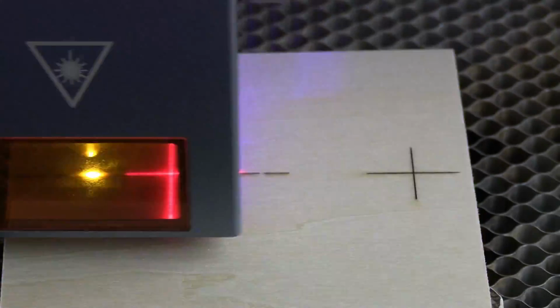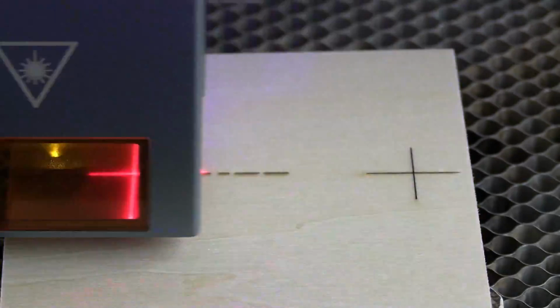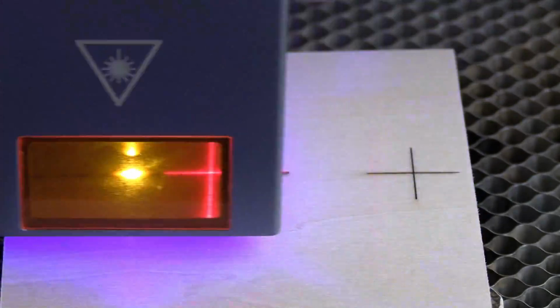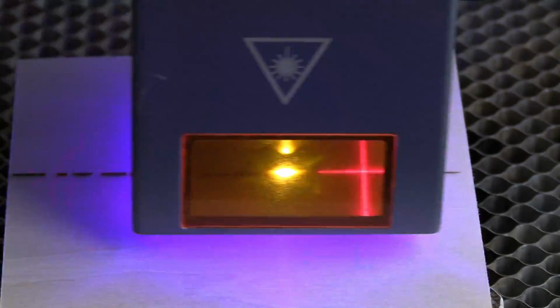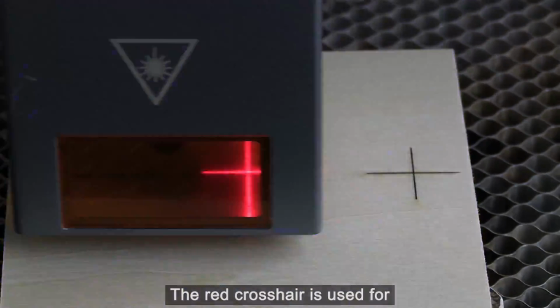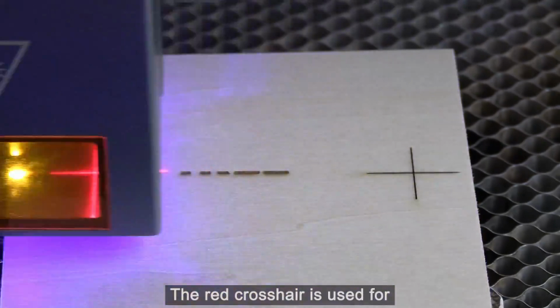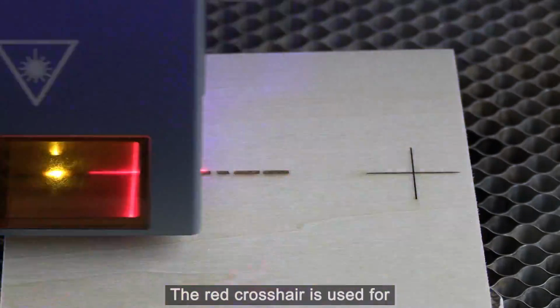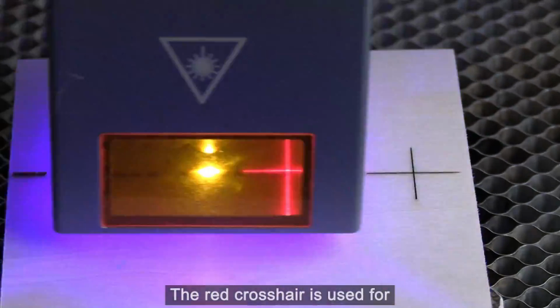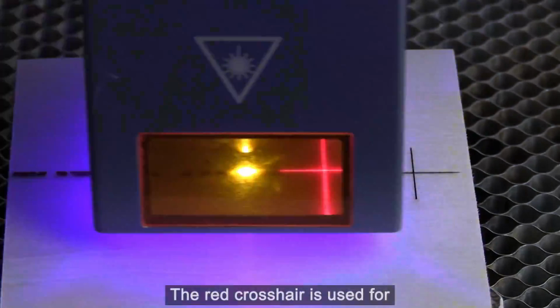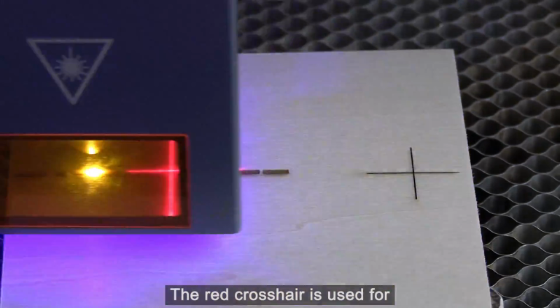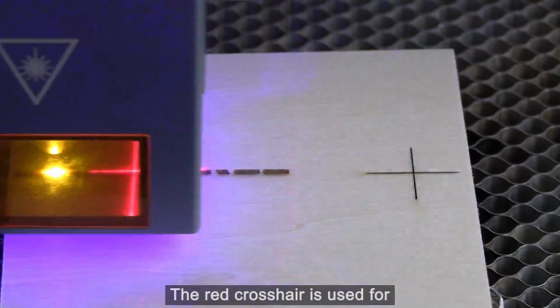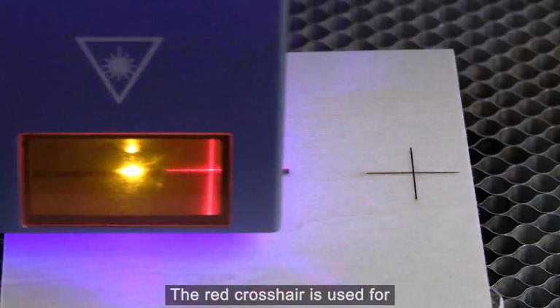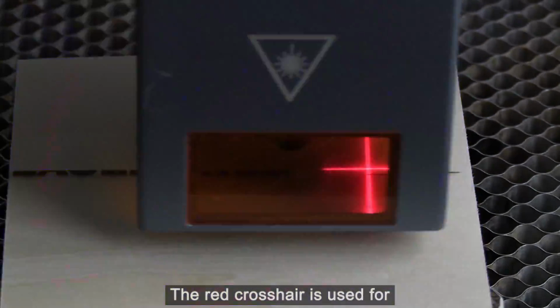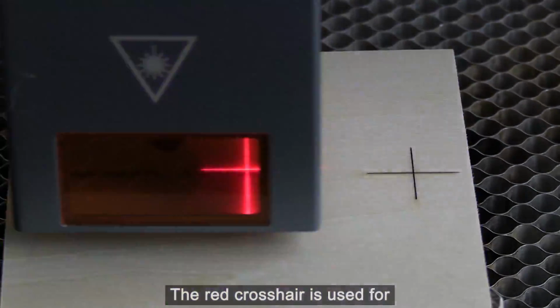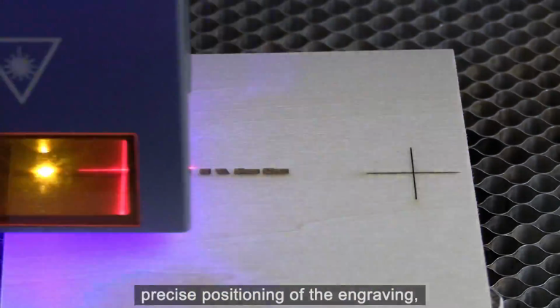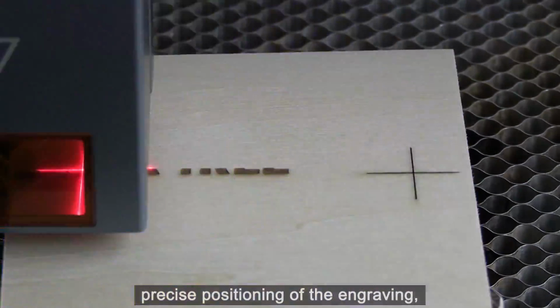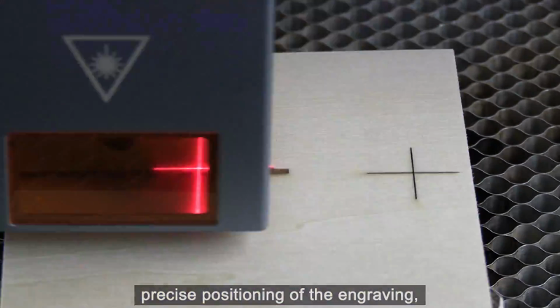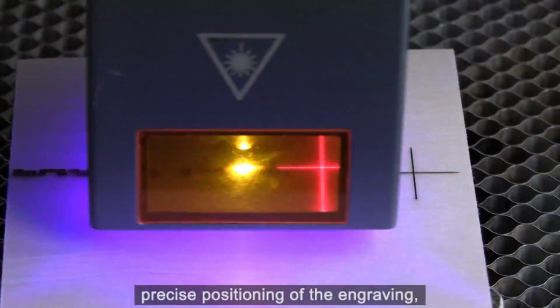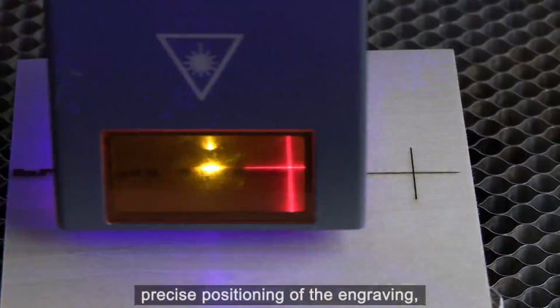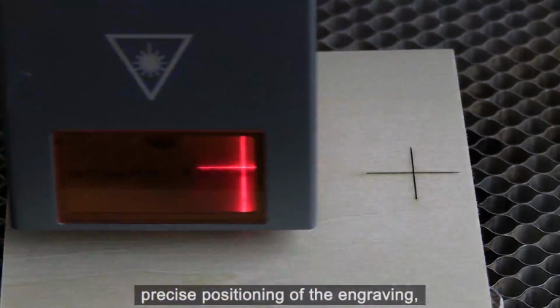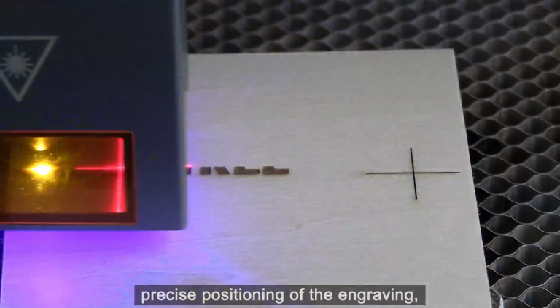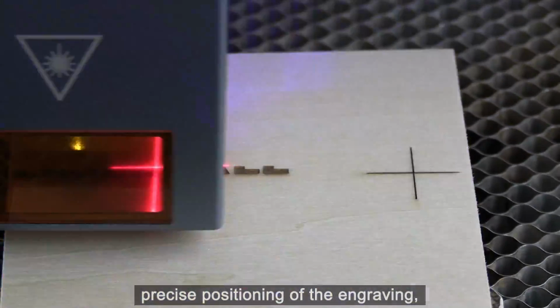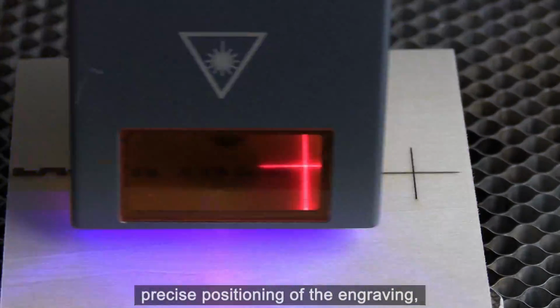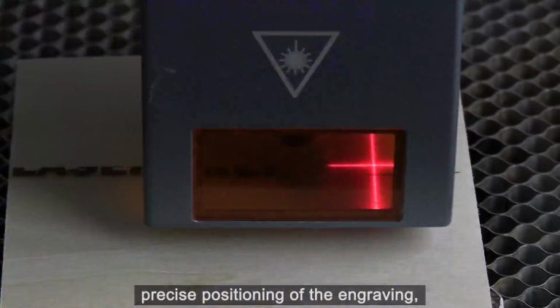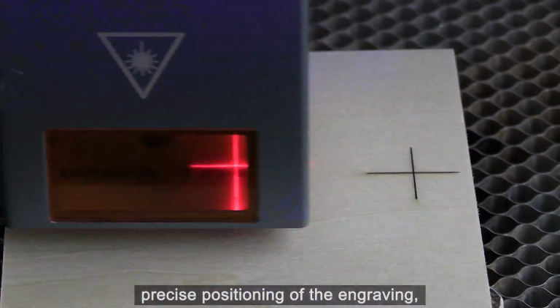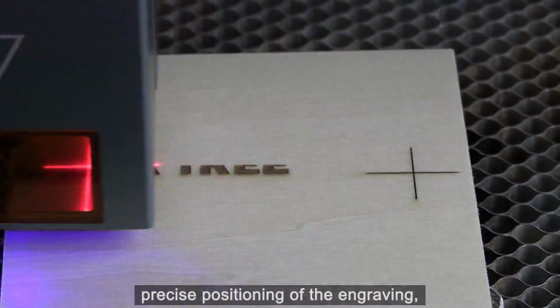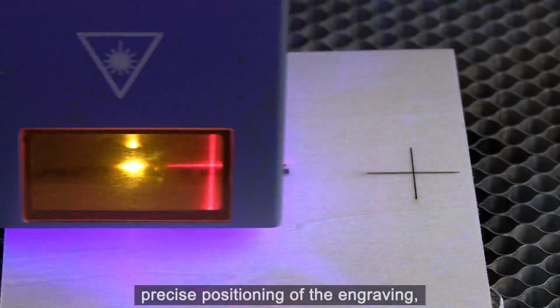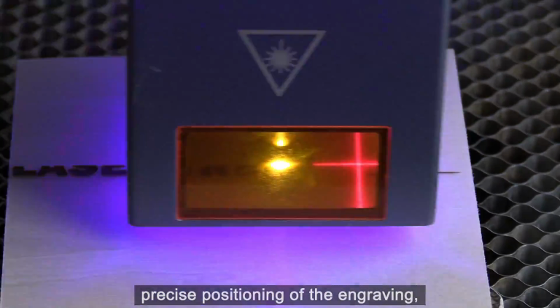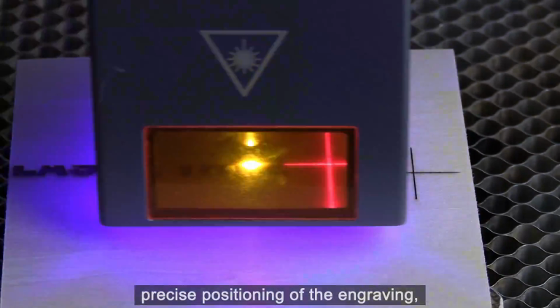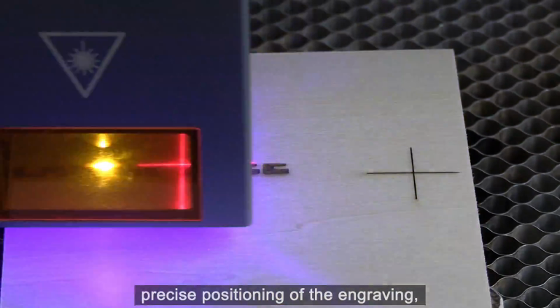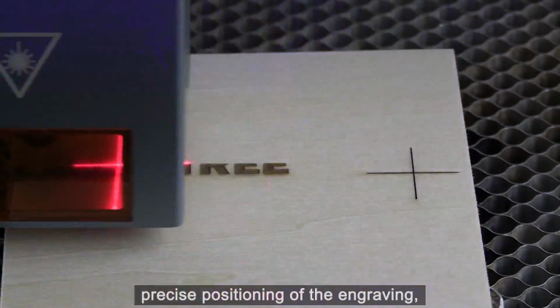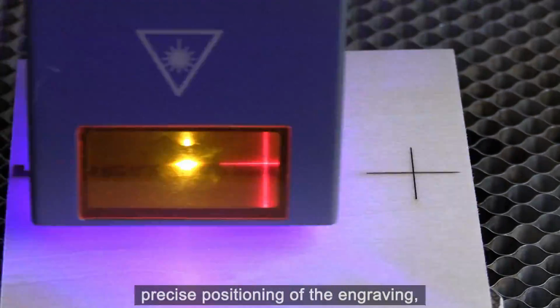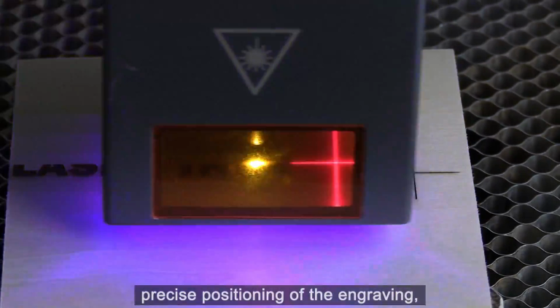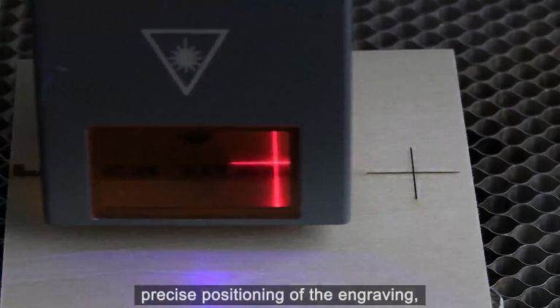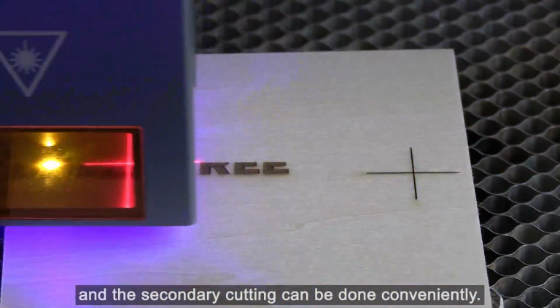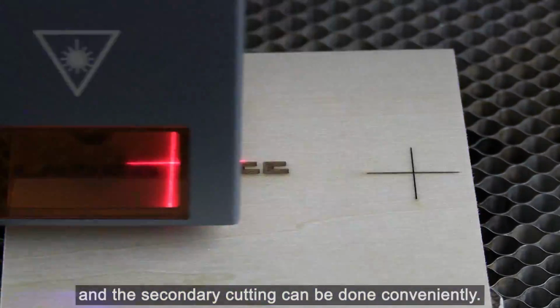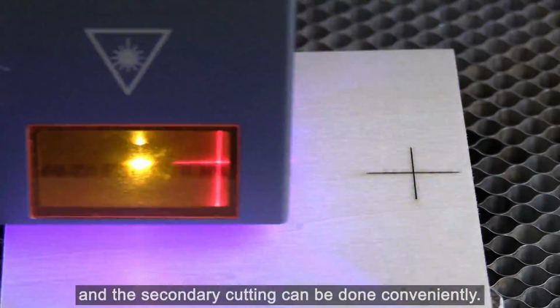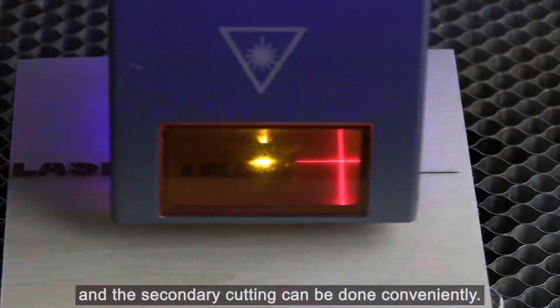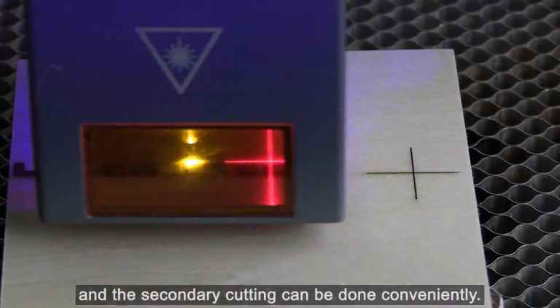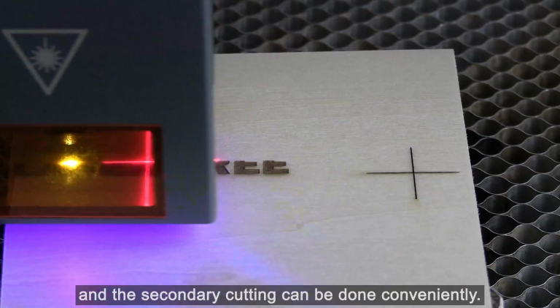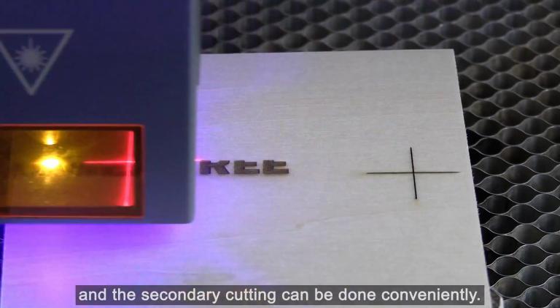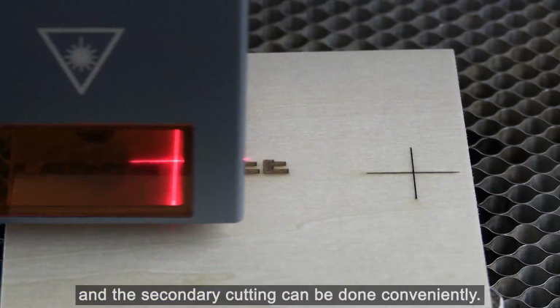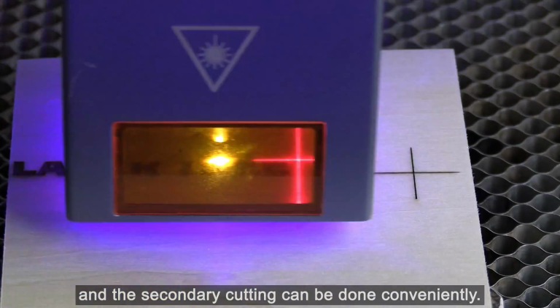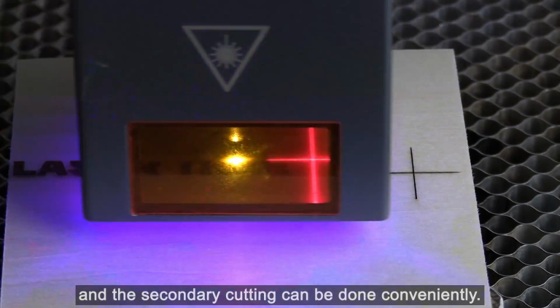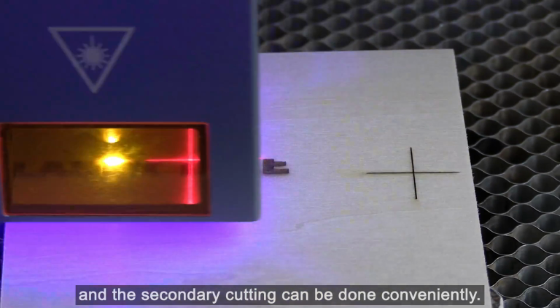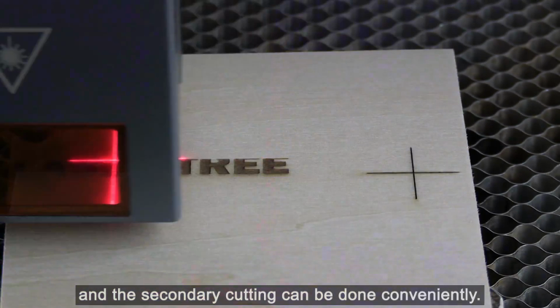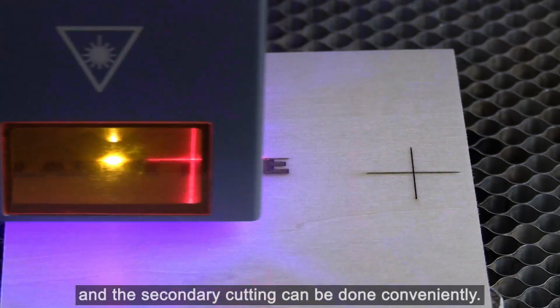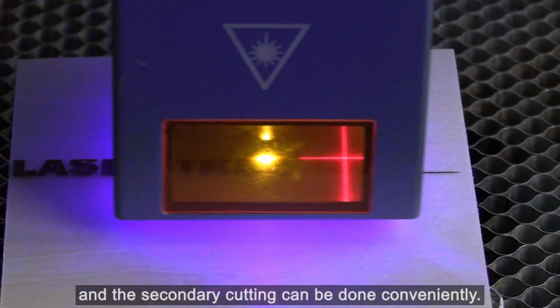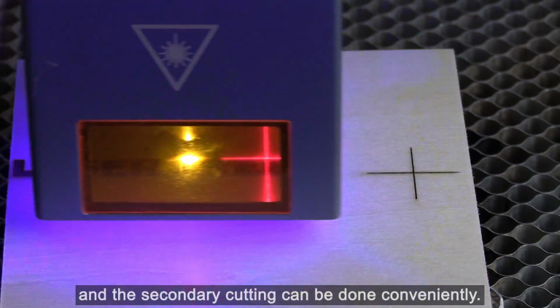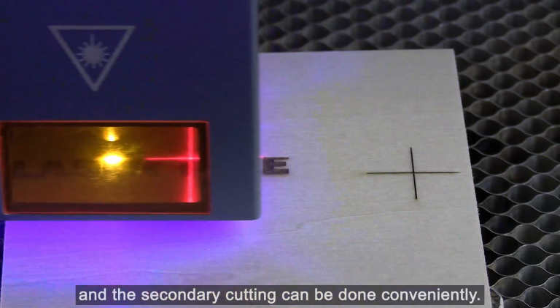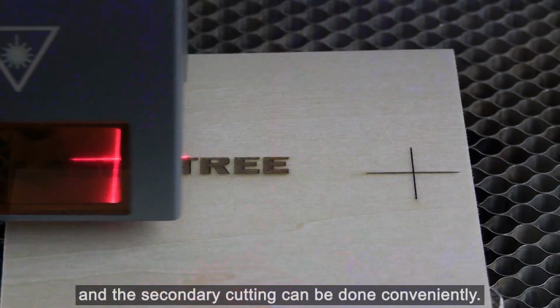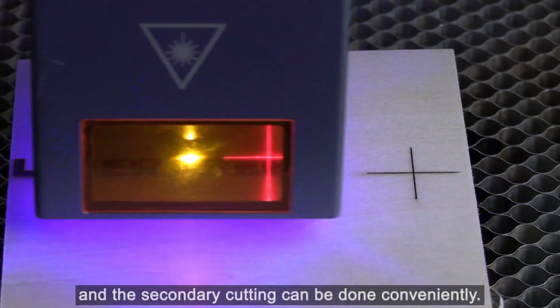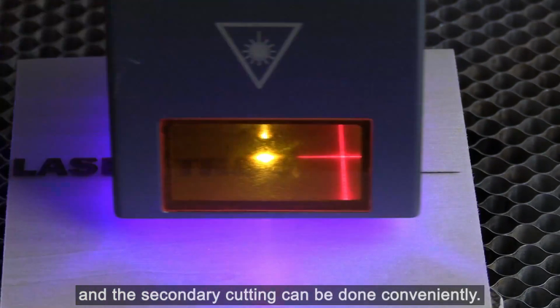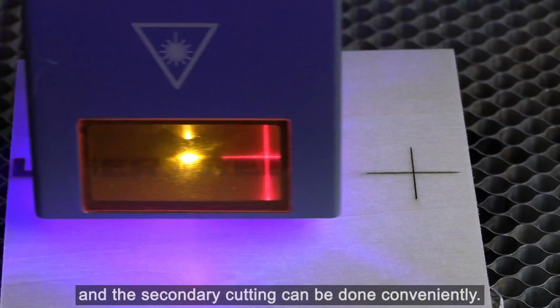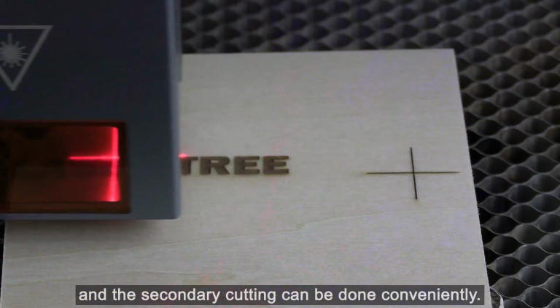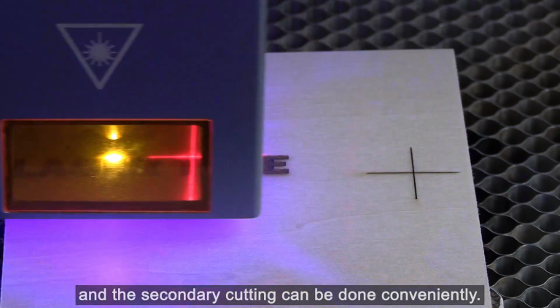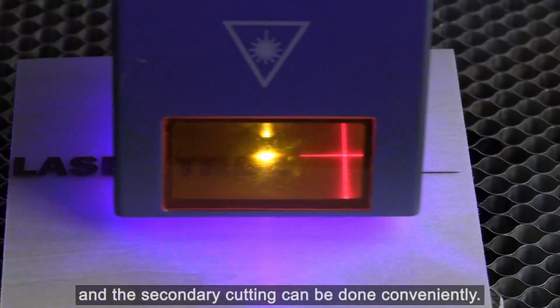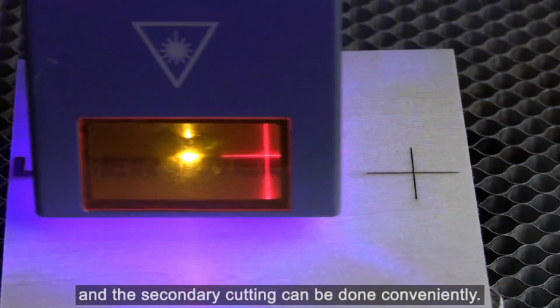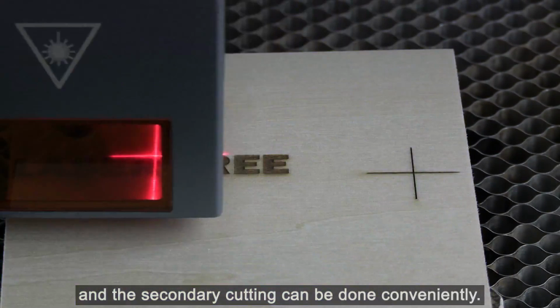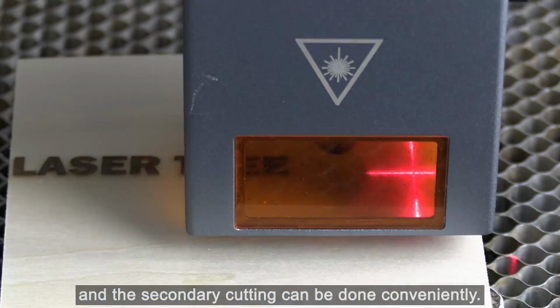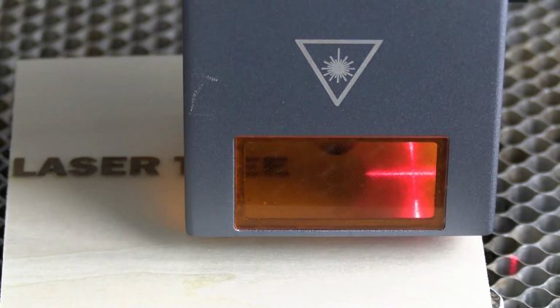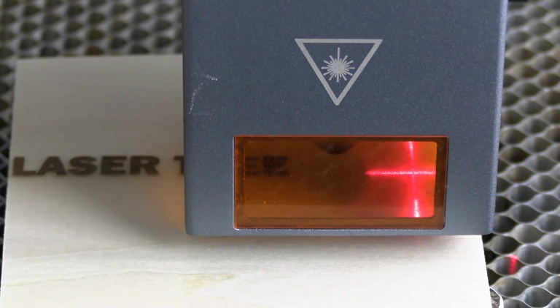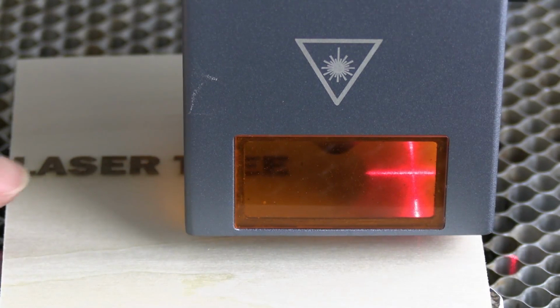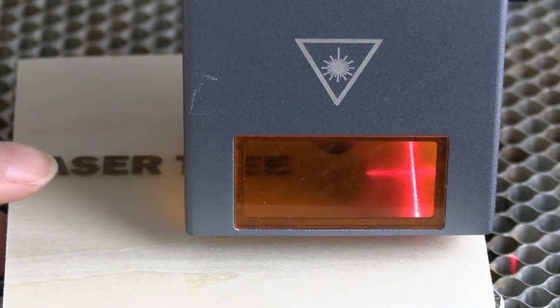The red crosshair is used for precise positioning of the engraving. Secondary cutting can be done conveniently as well.